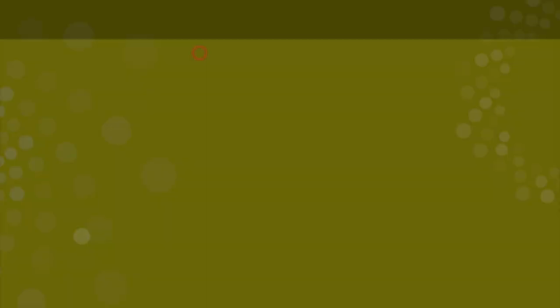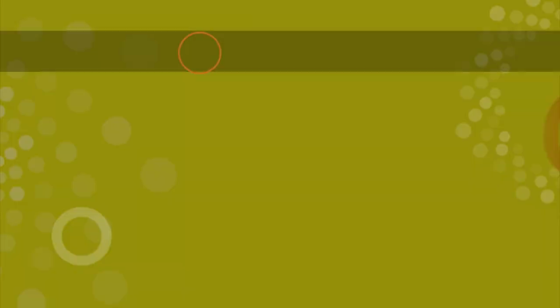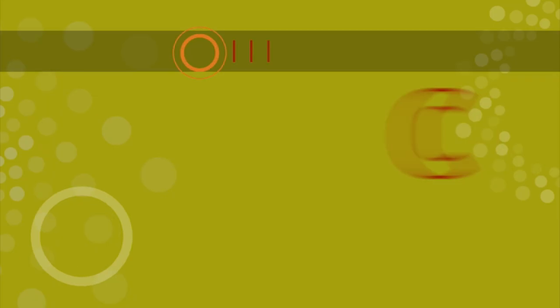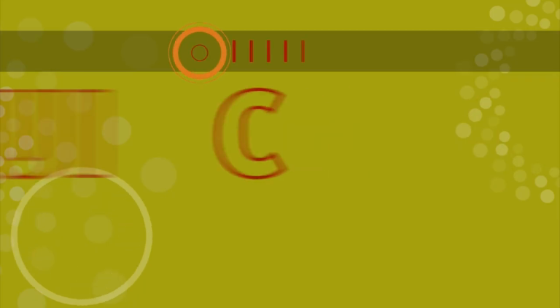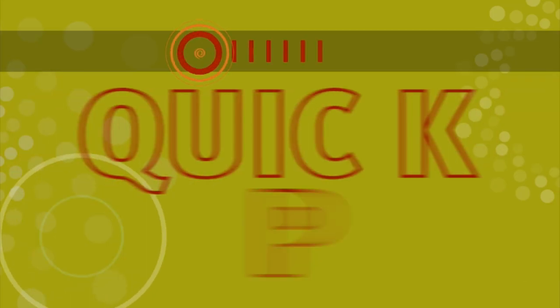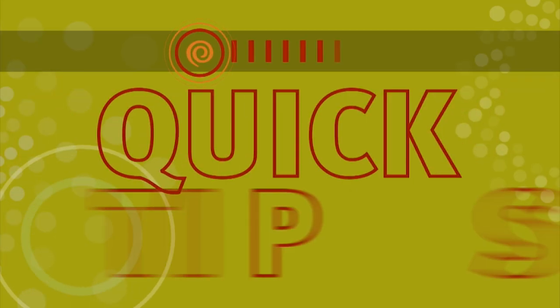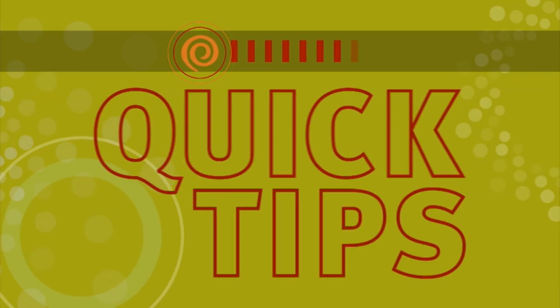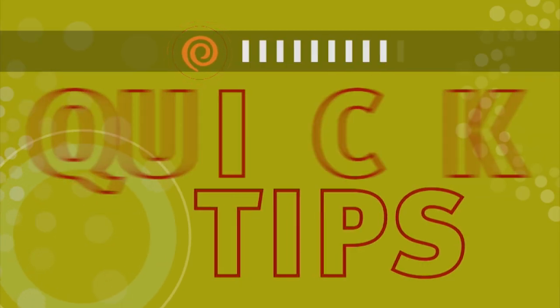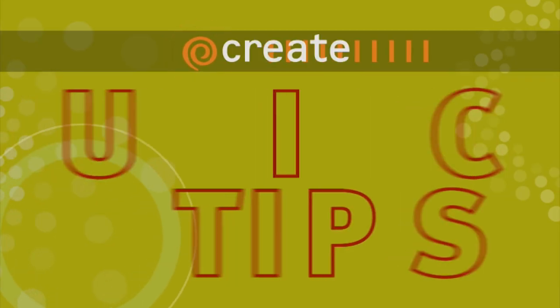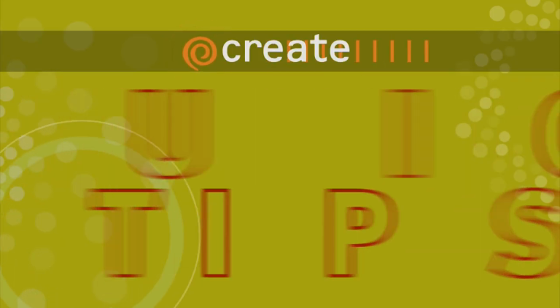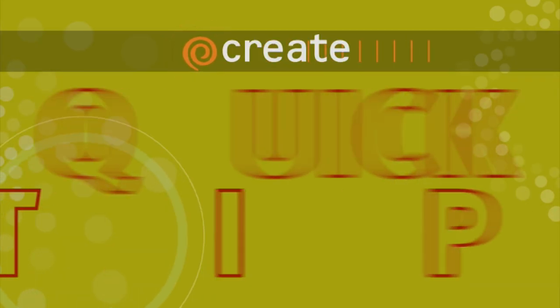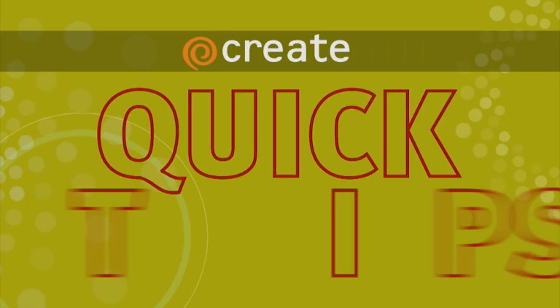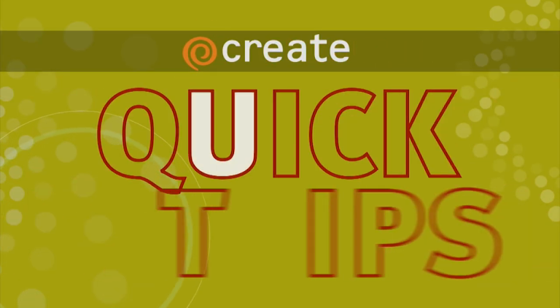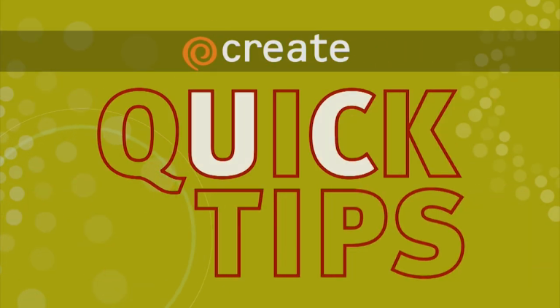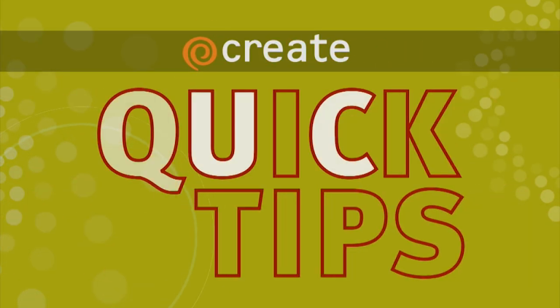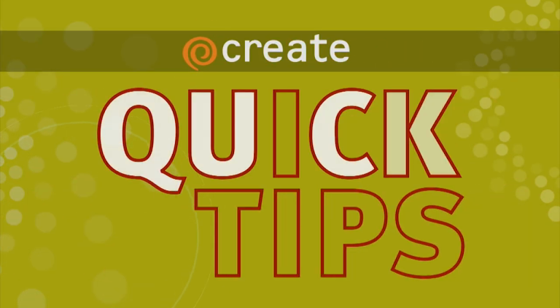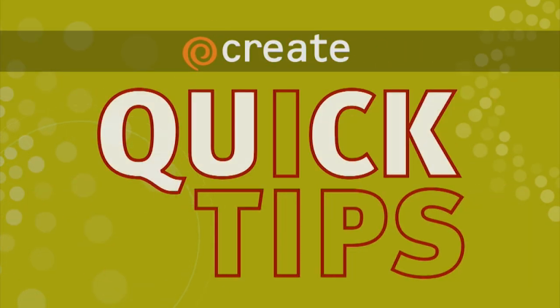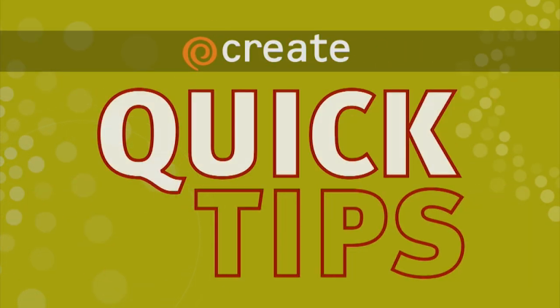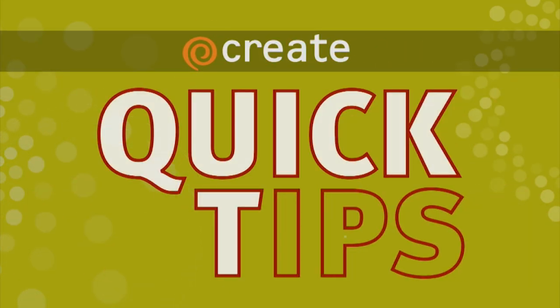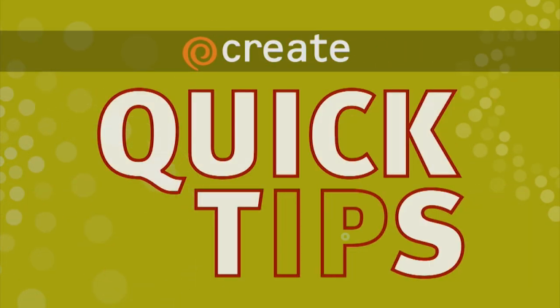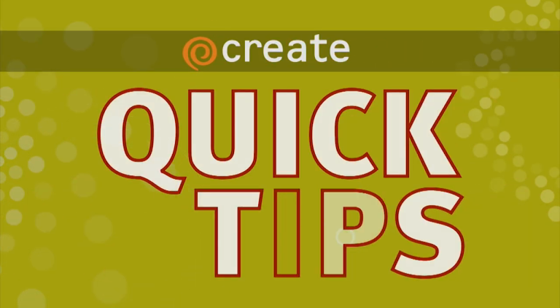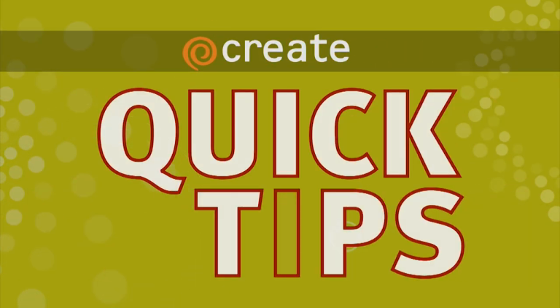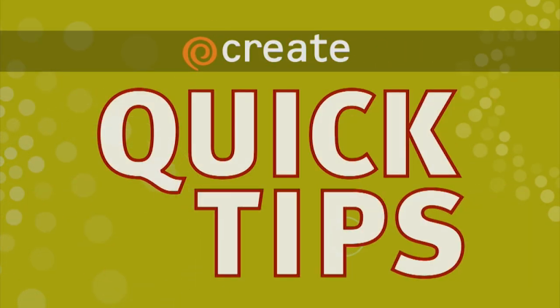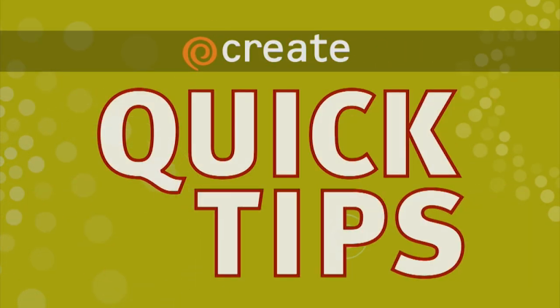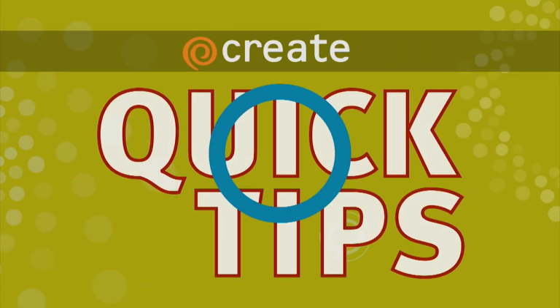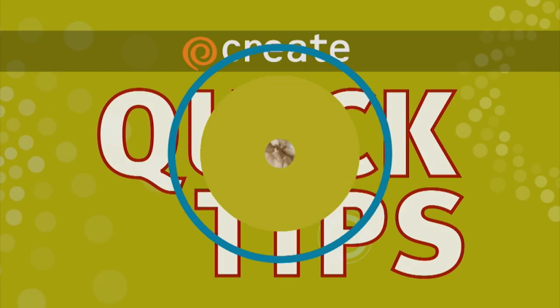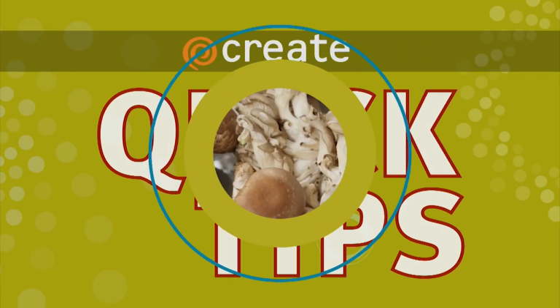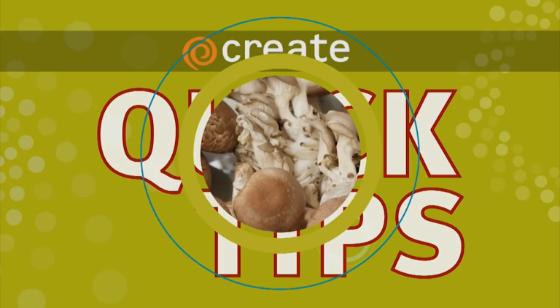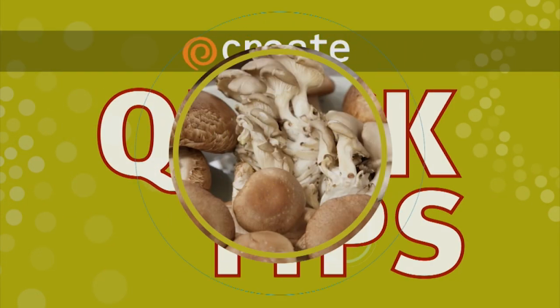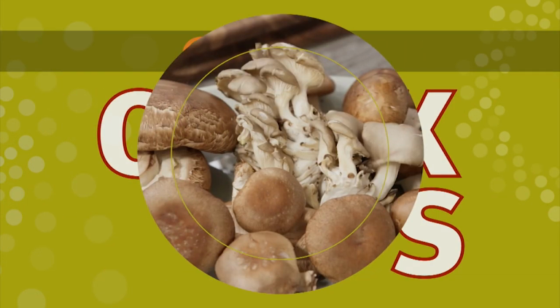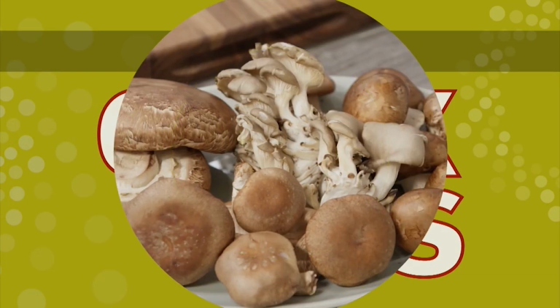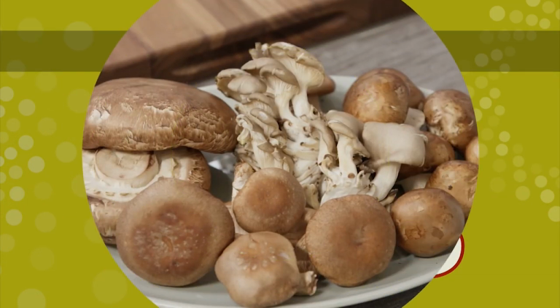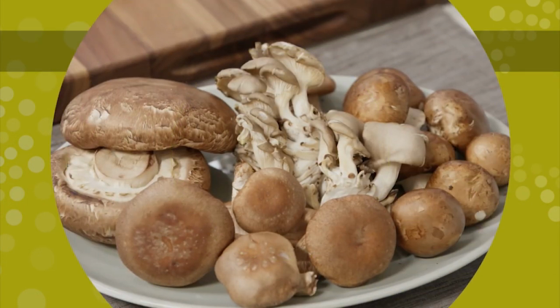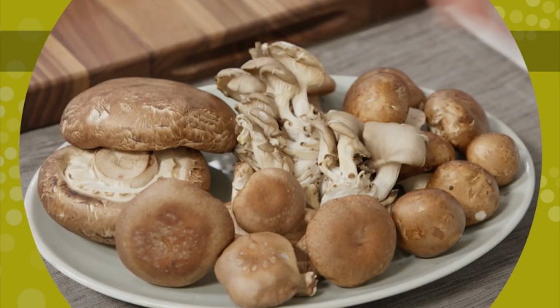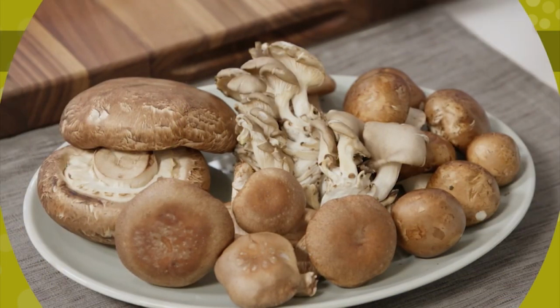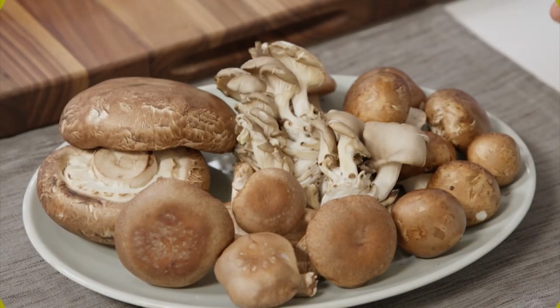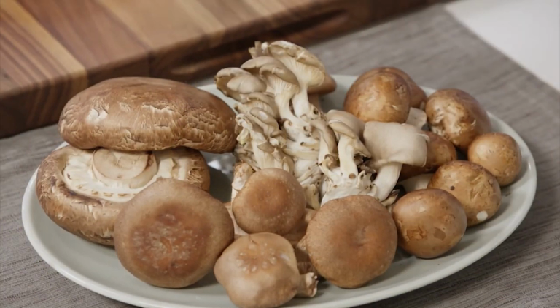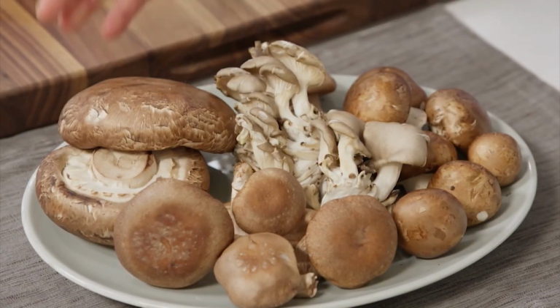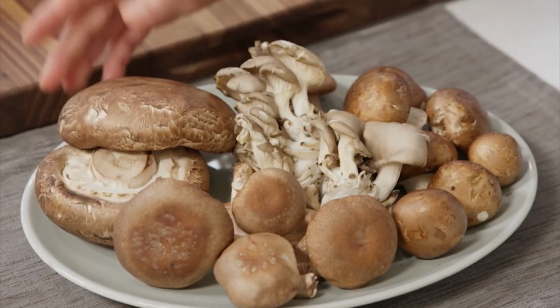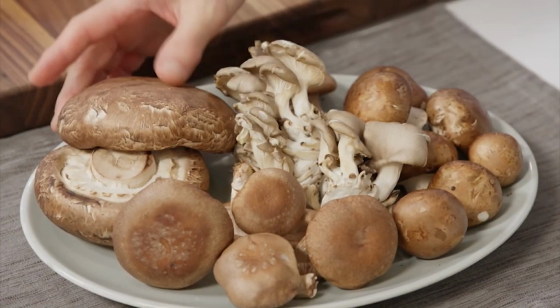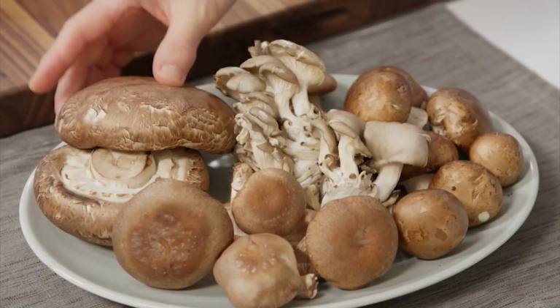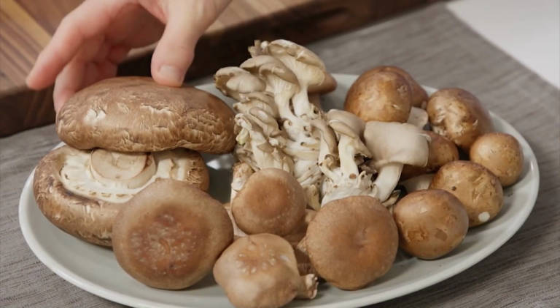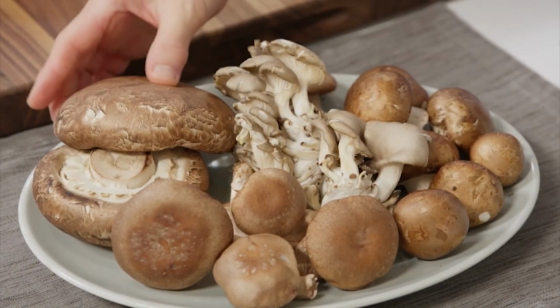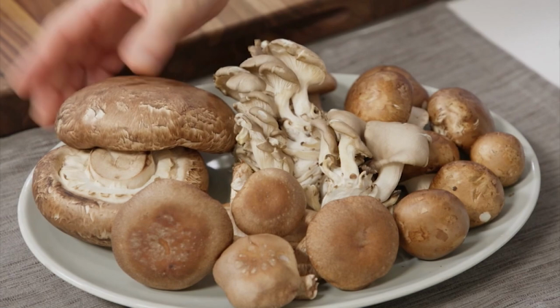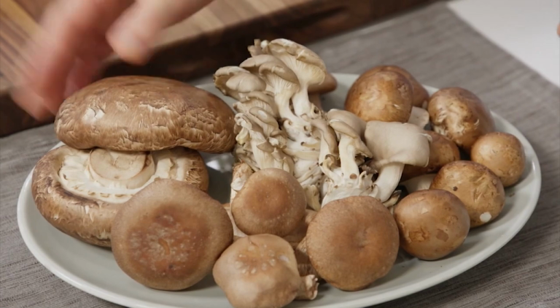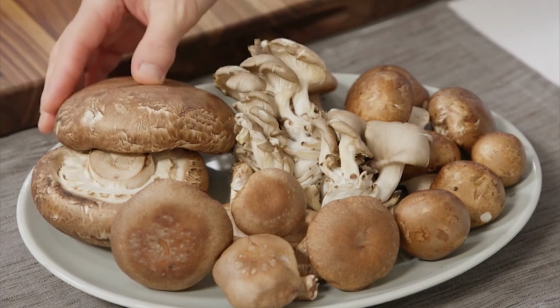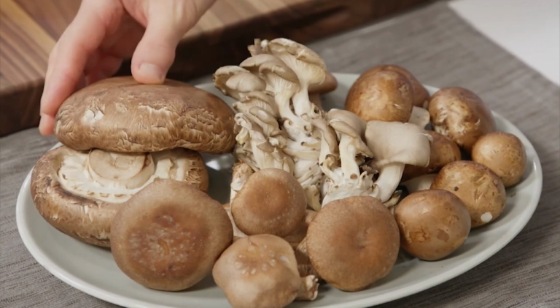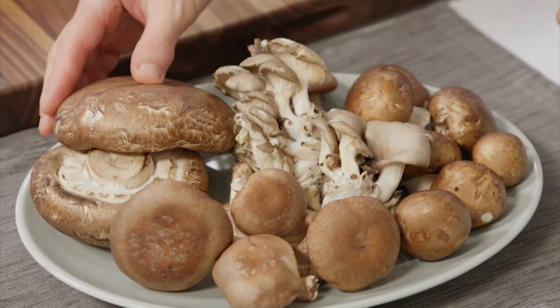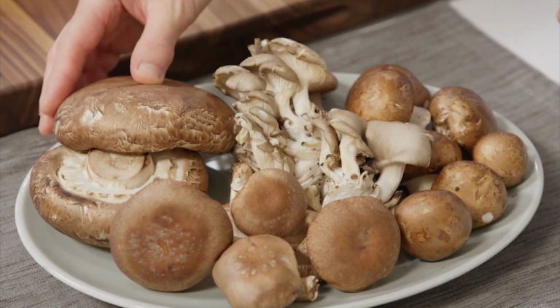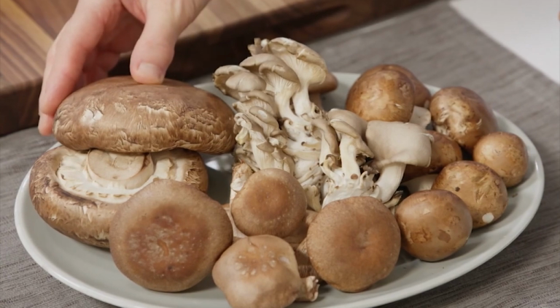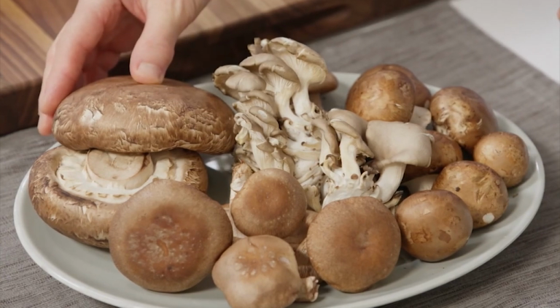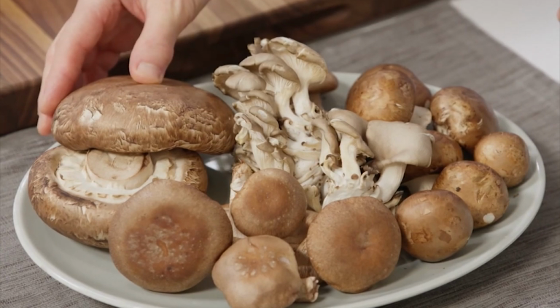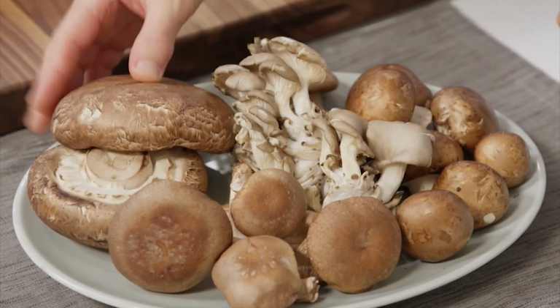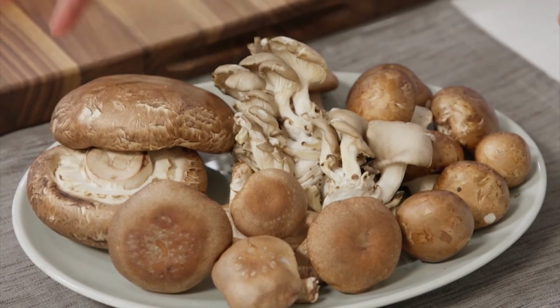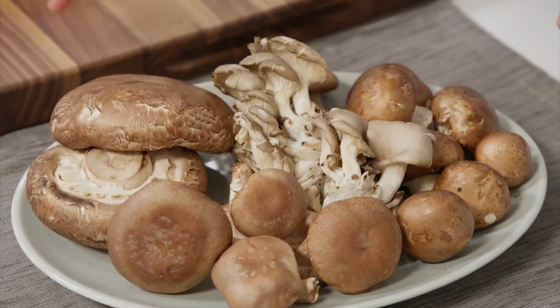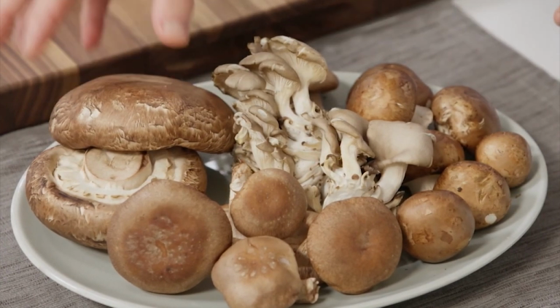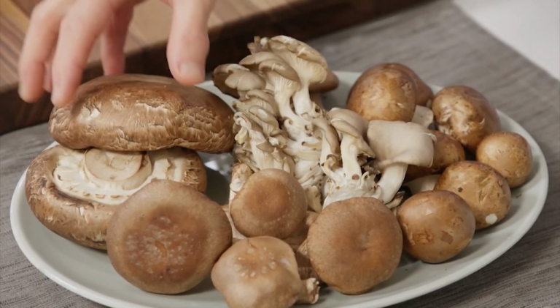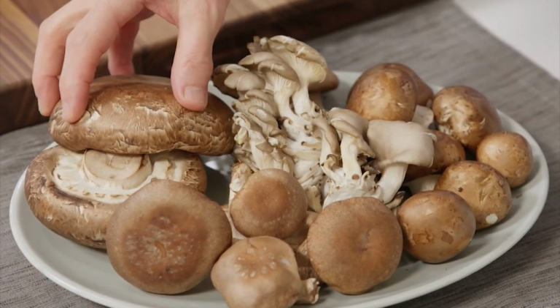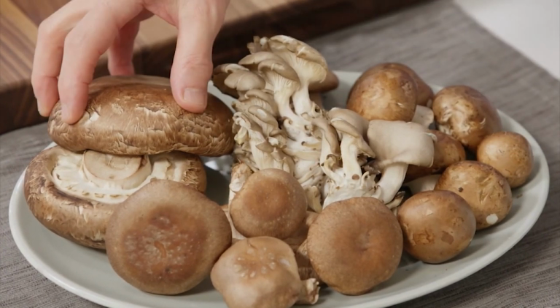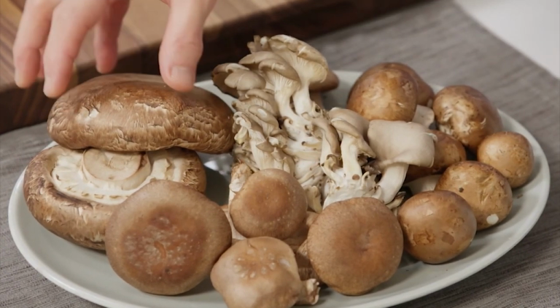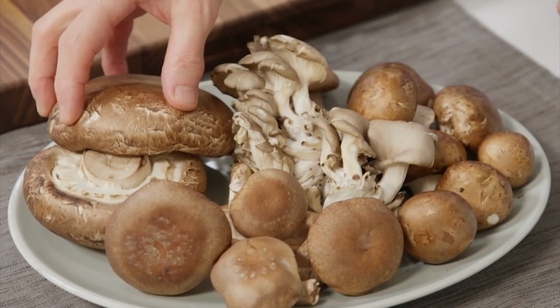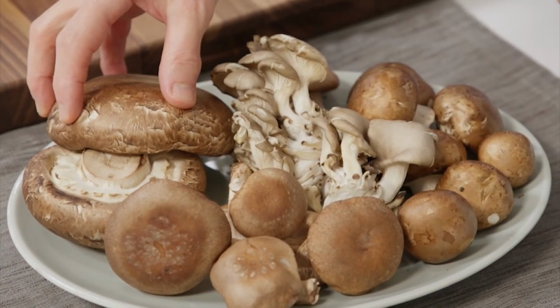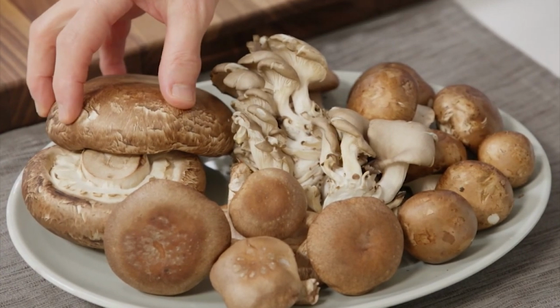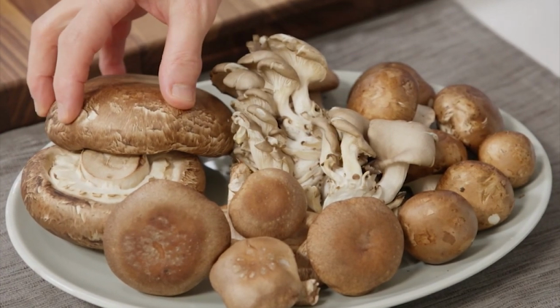Making sense of mushrooms with this quick tip from Milk Street Television. The common portobello mushrooms — these are huge mushrooms.